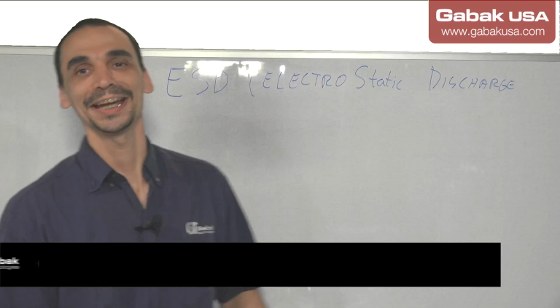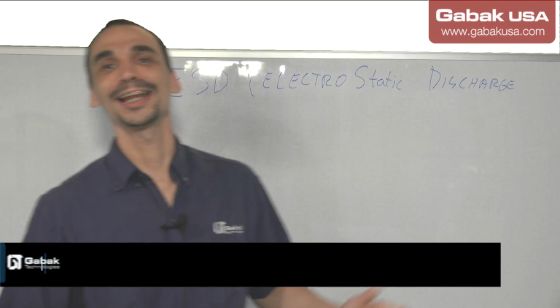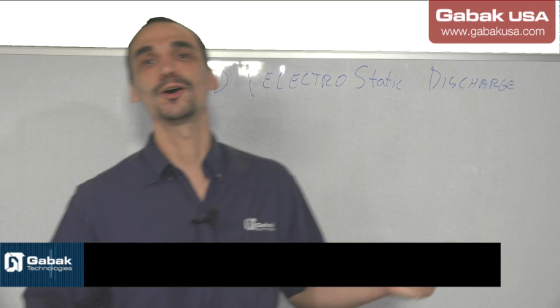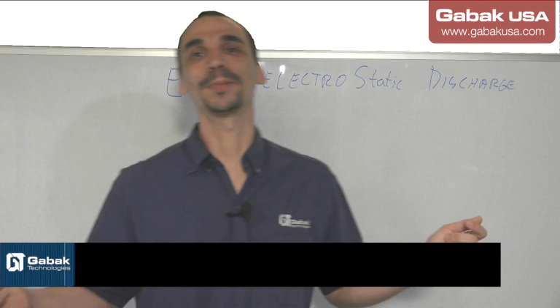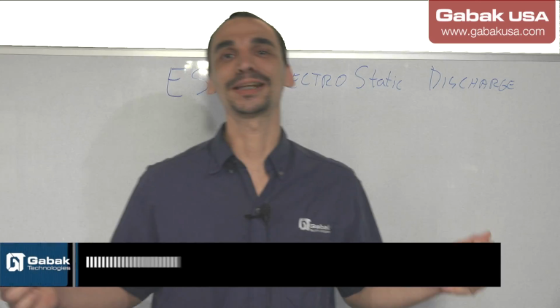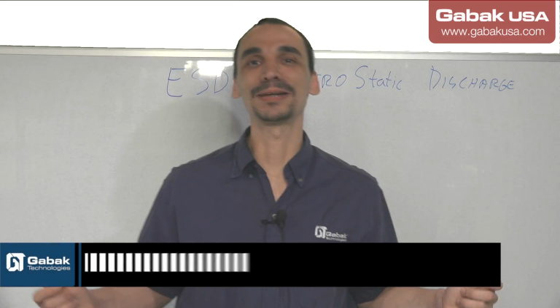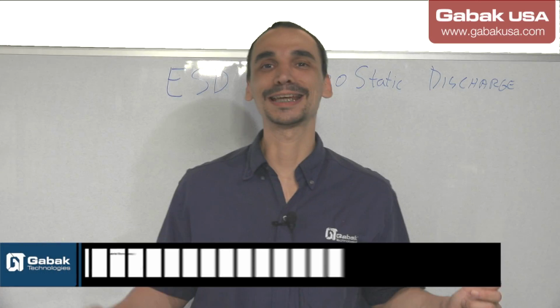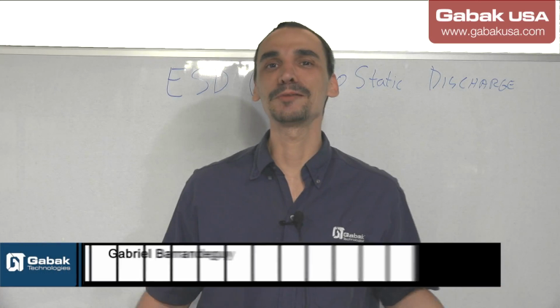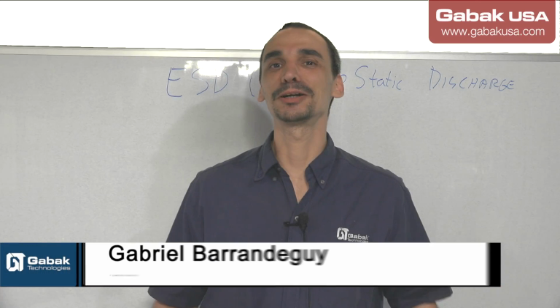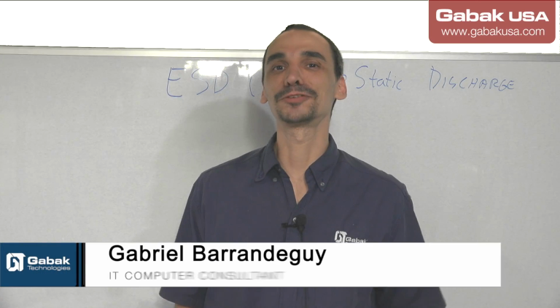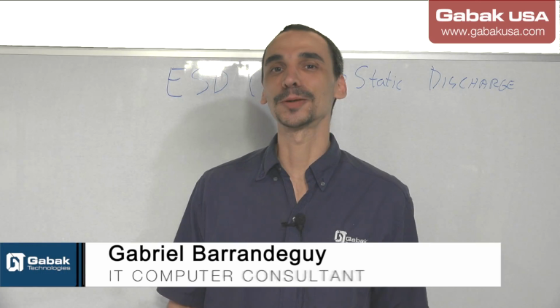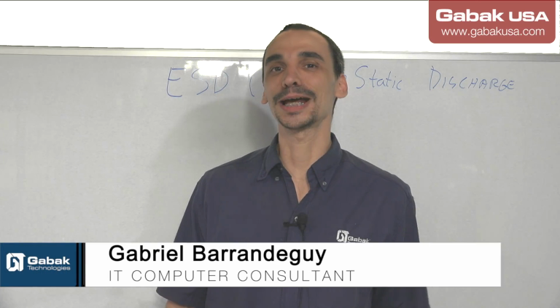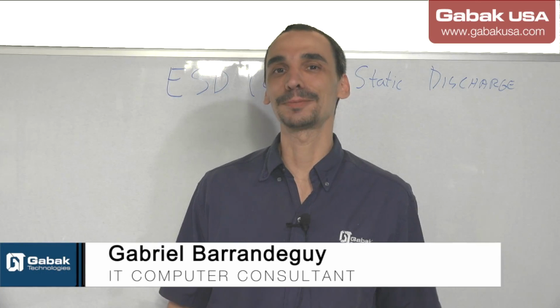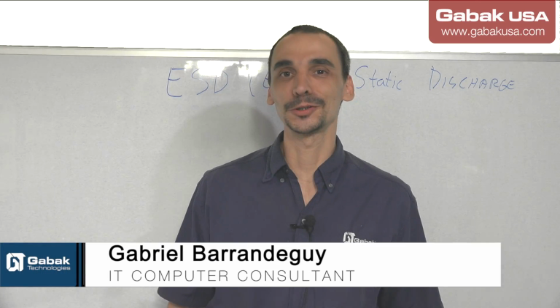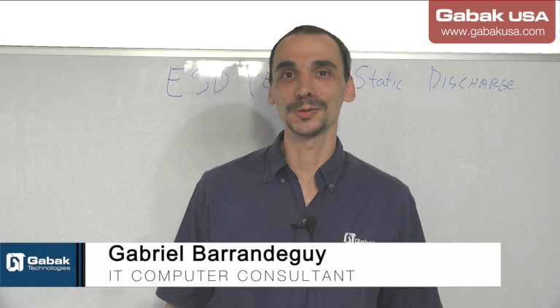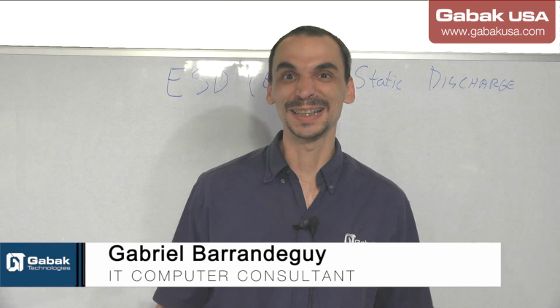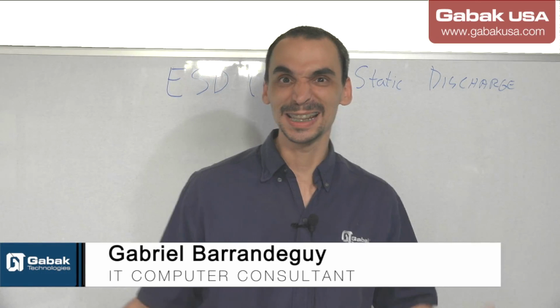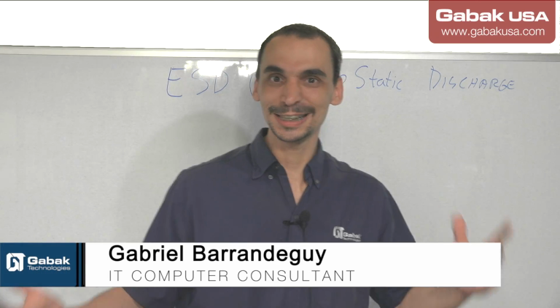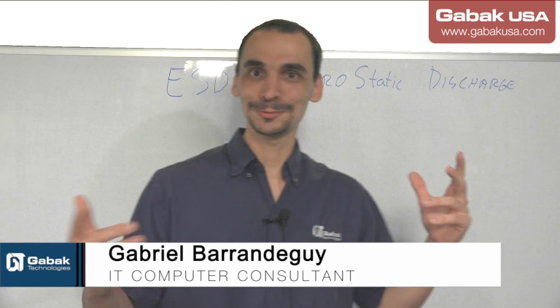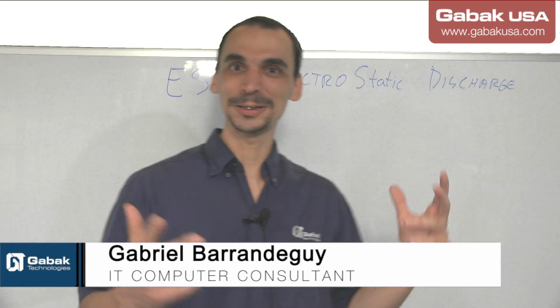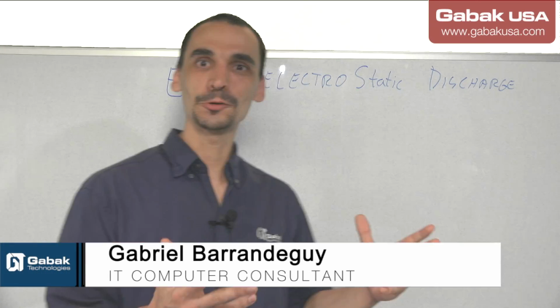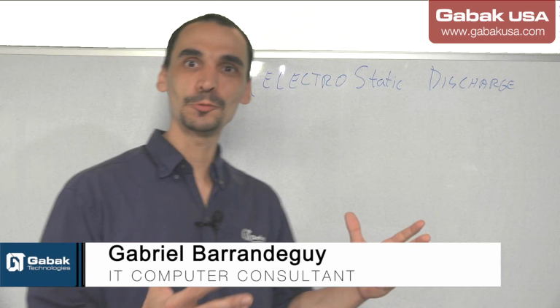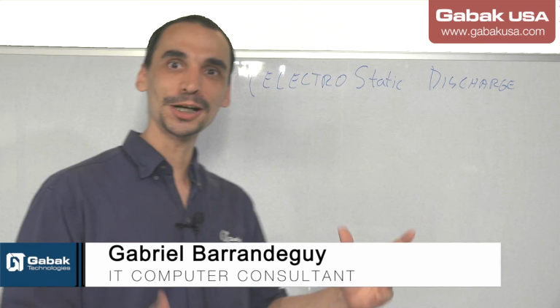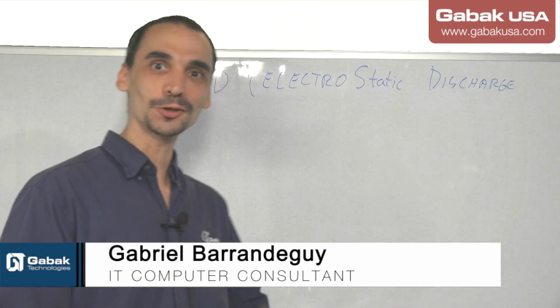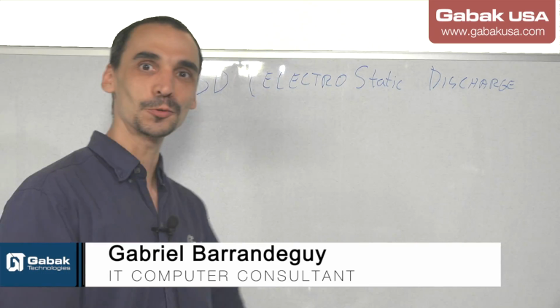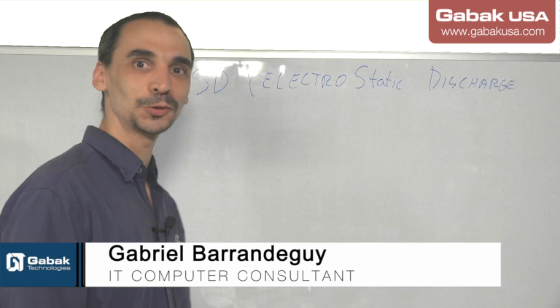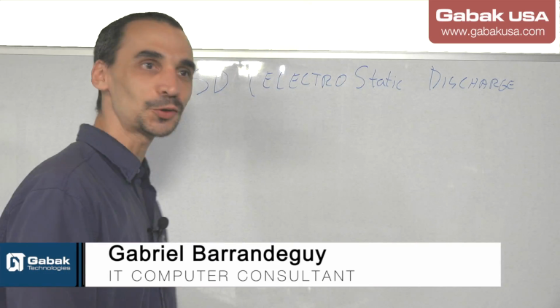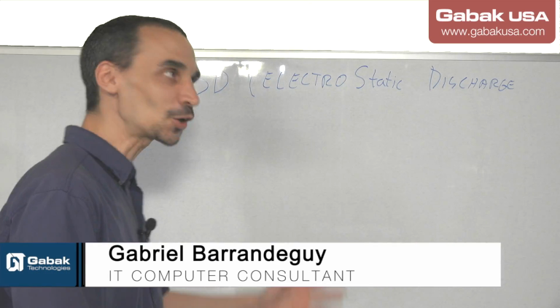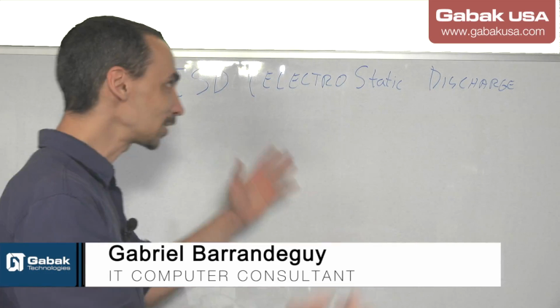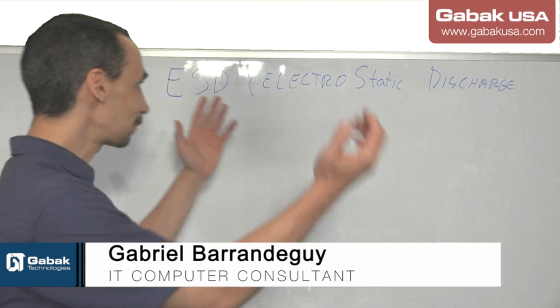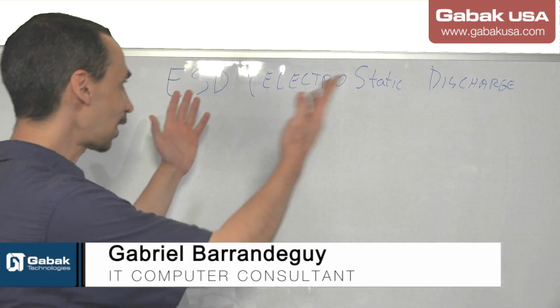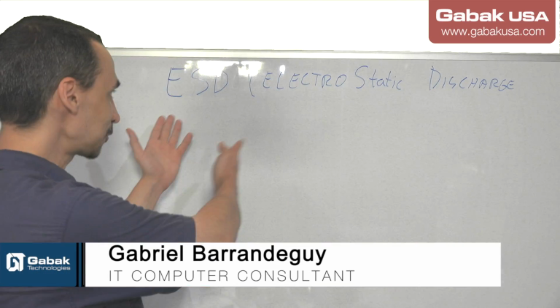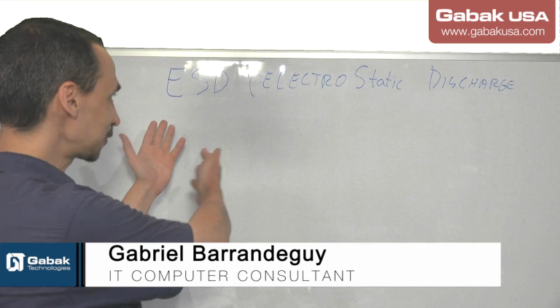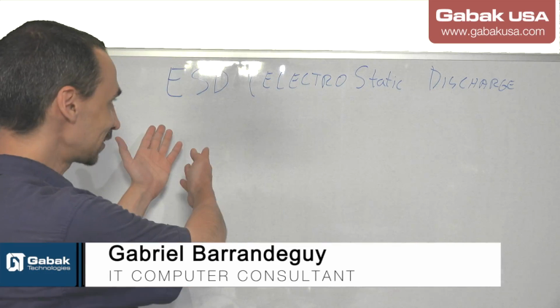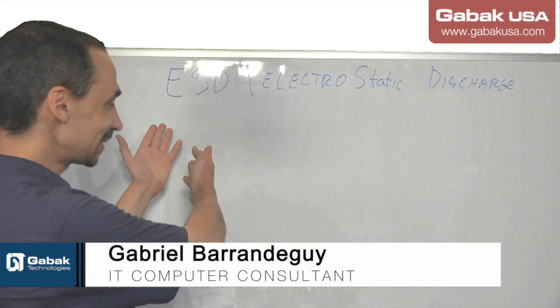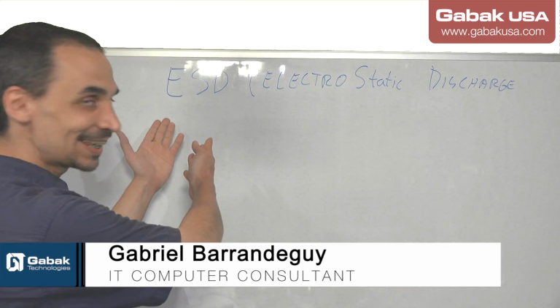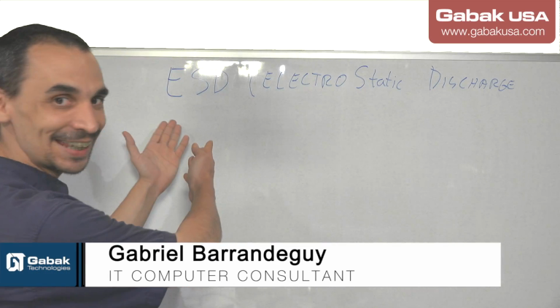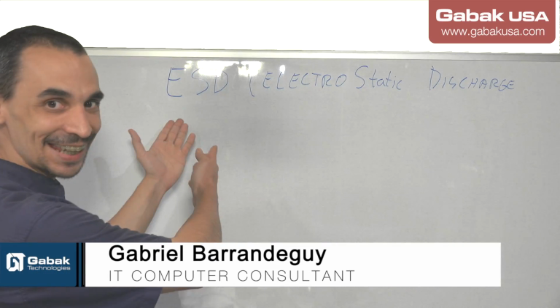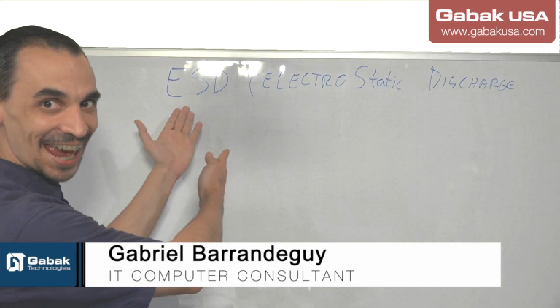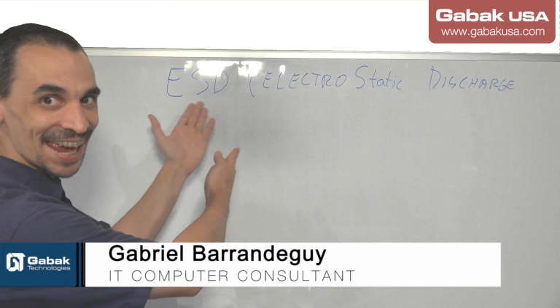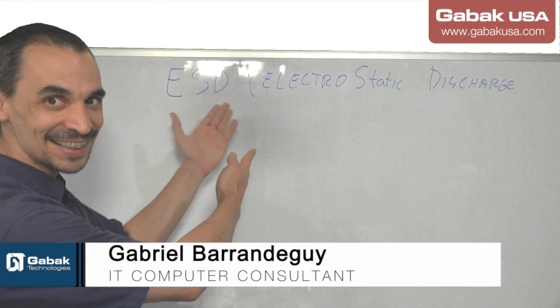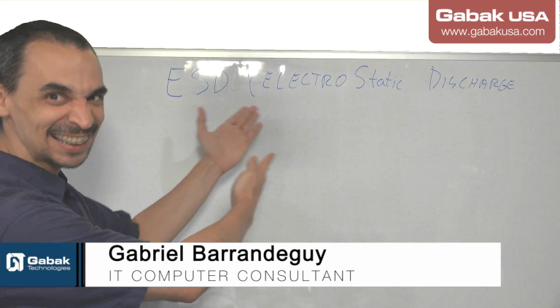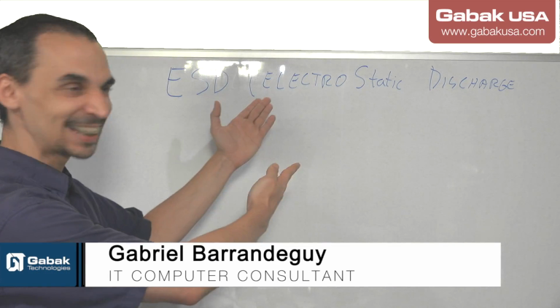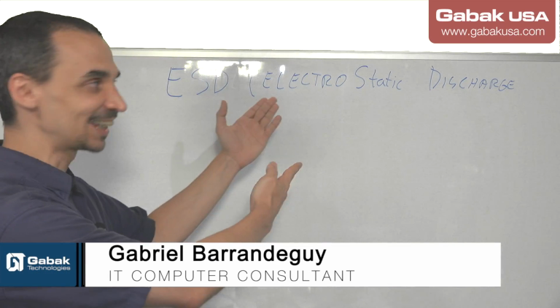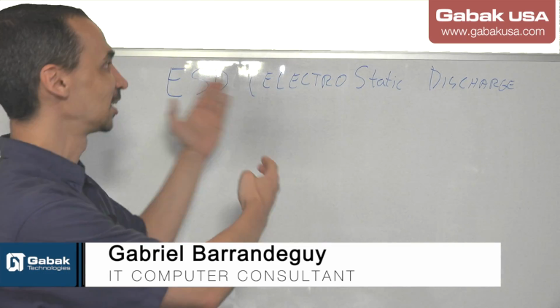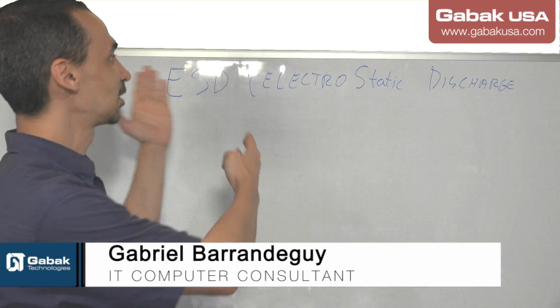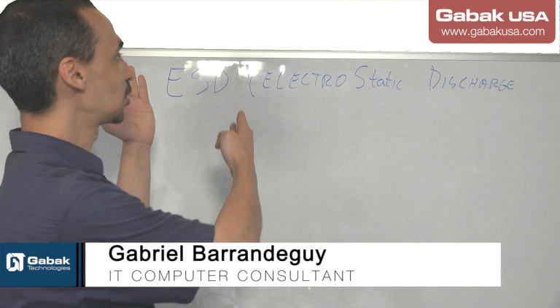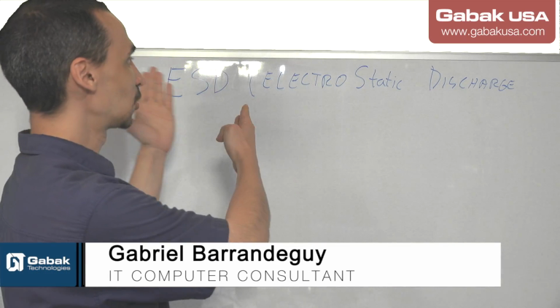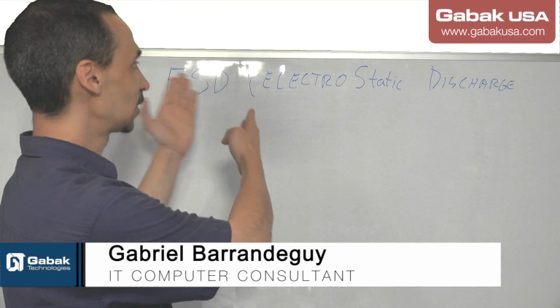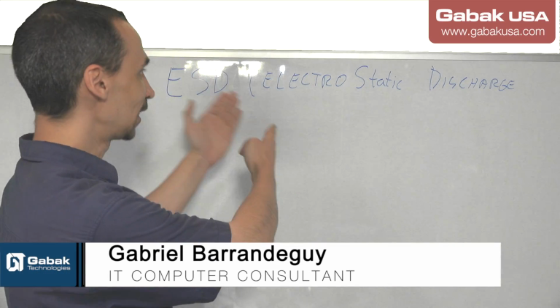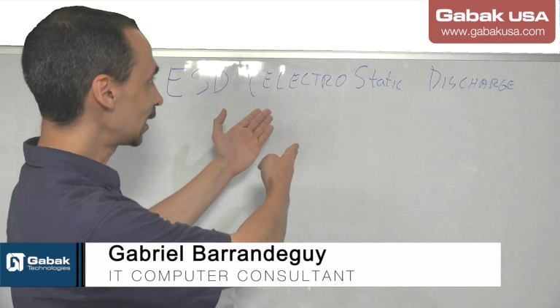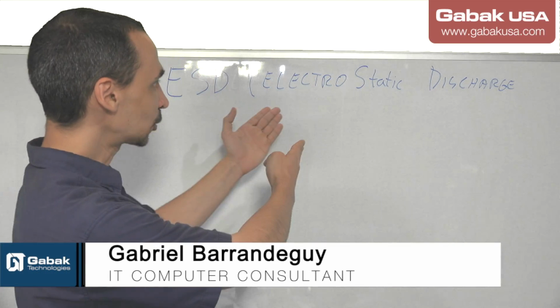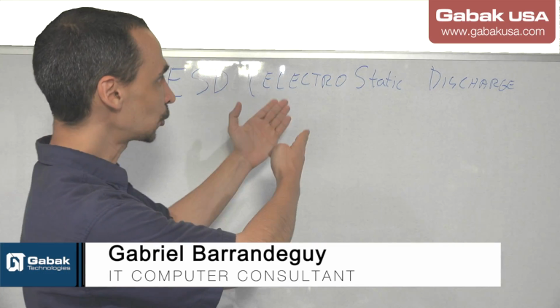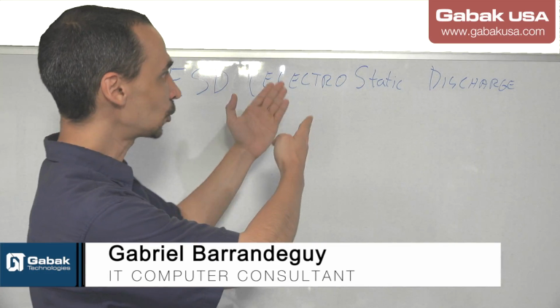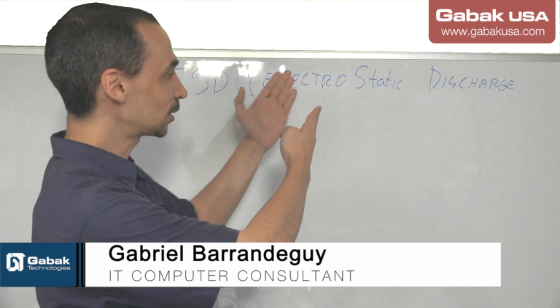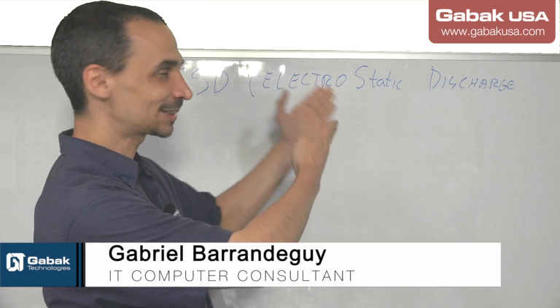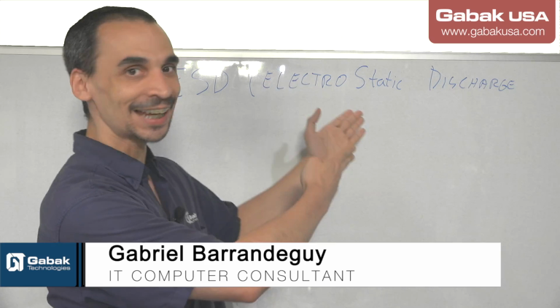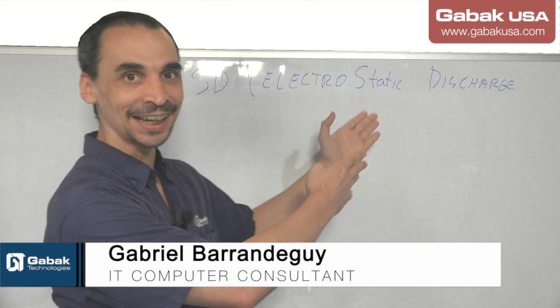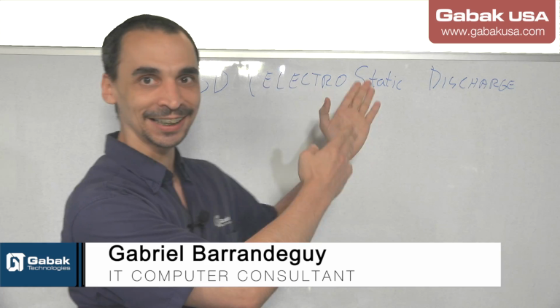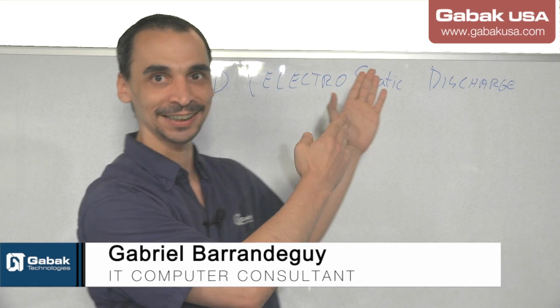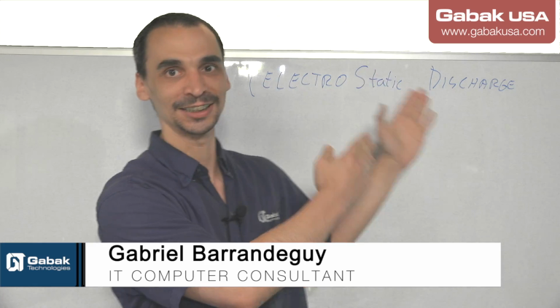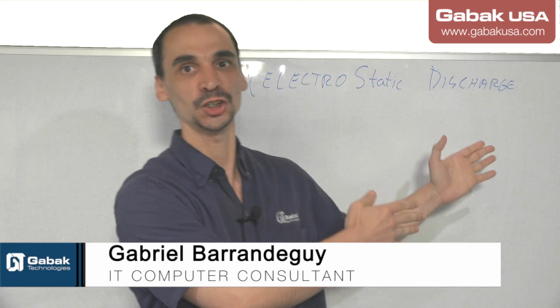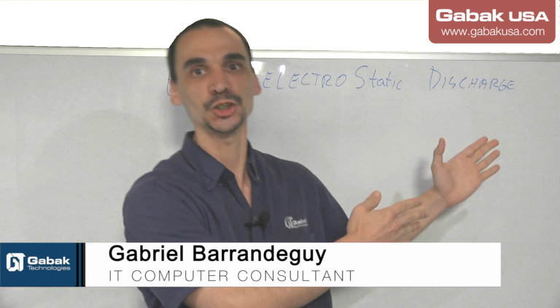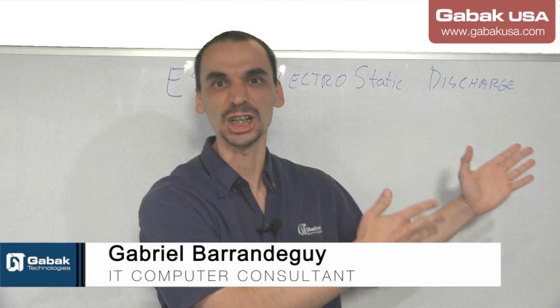Hello, my name is Gabriel from GABAQSA. In this video we are going to talk about ESD, or Electrostatic Discharge.